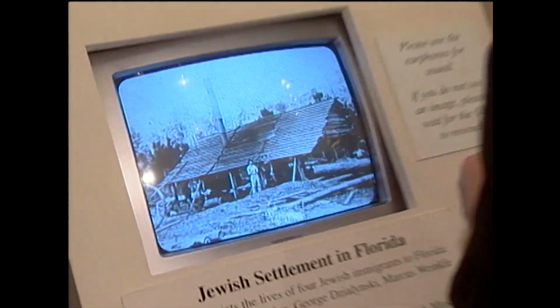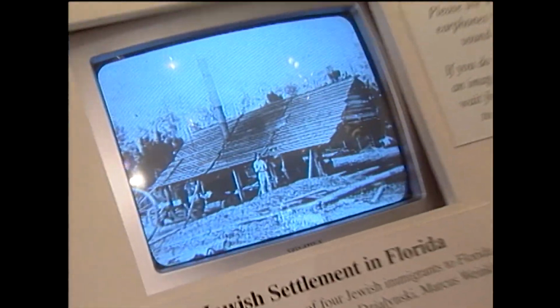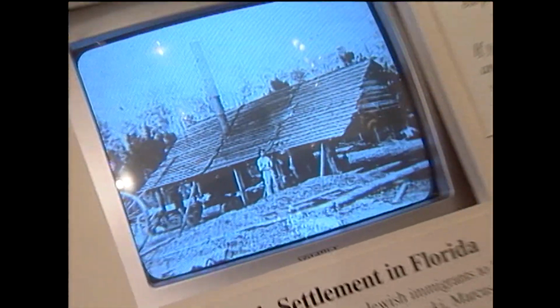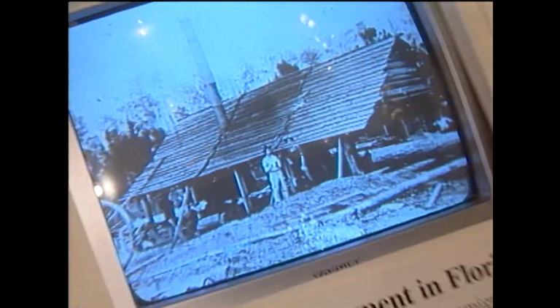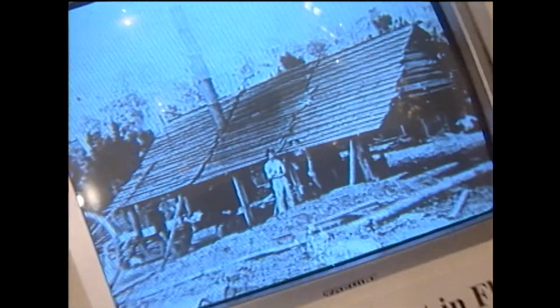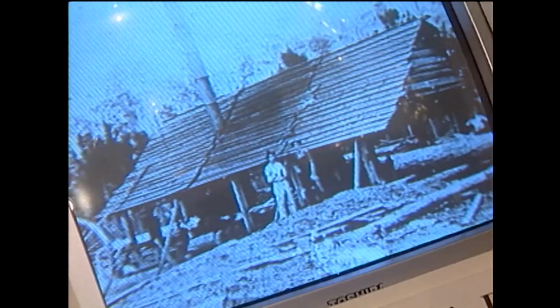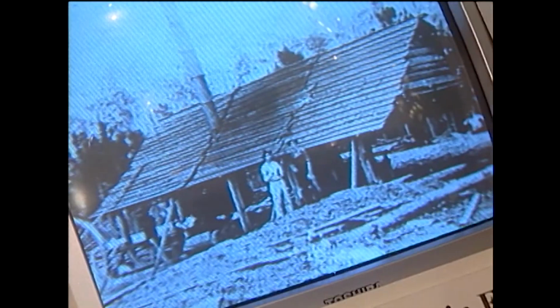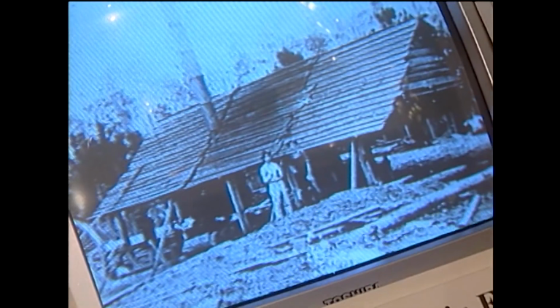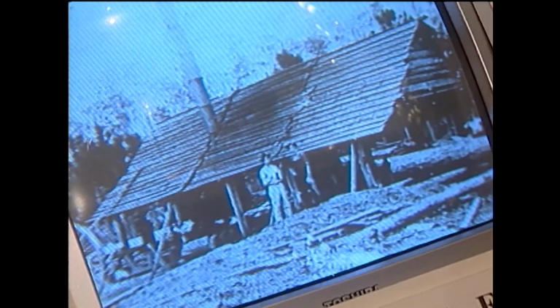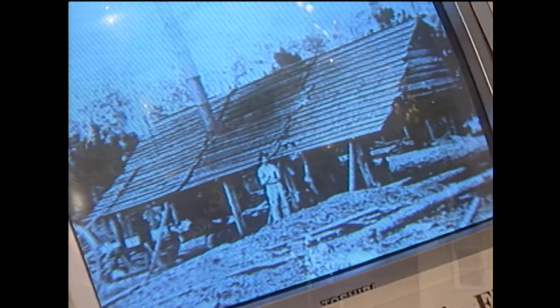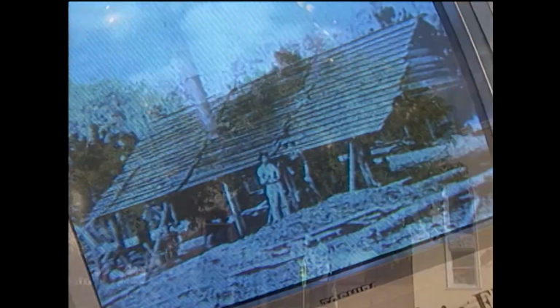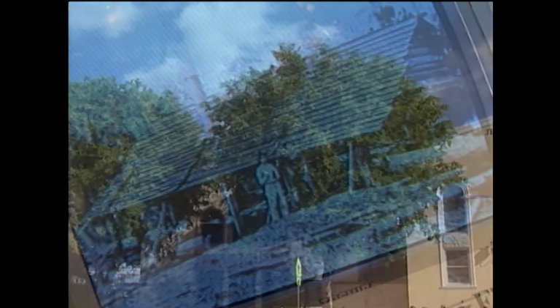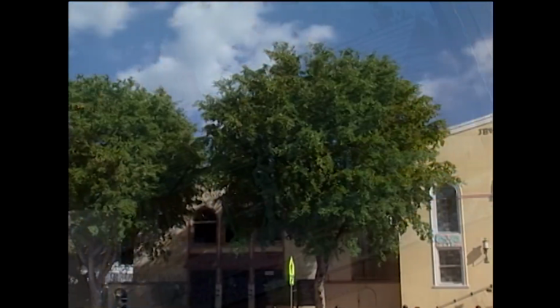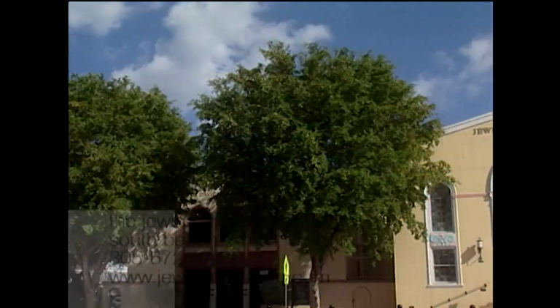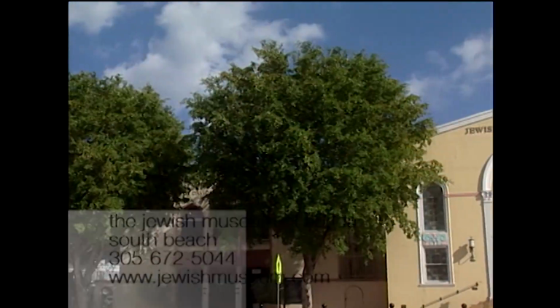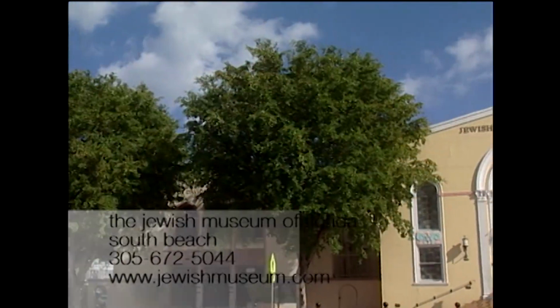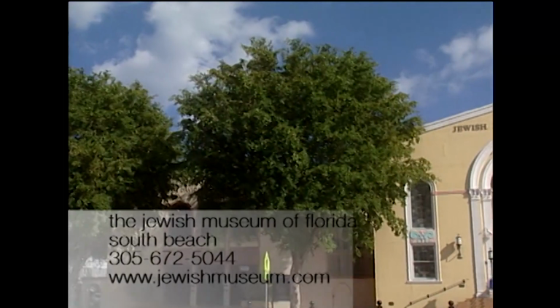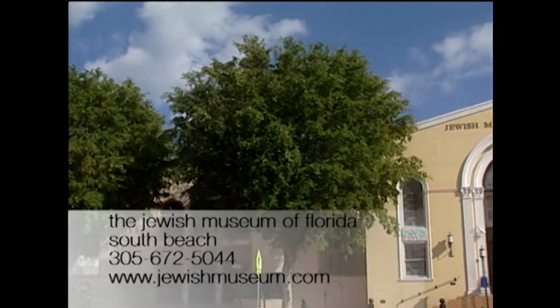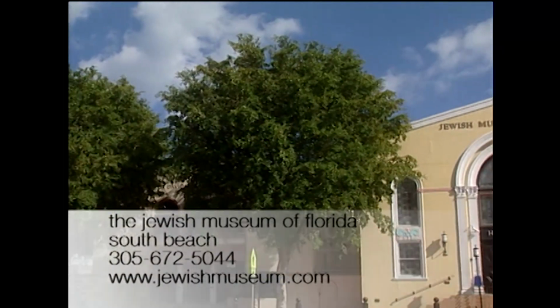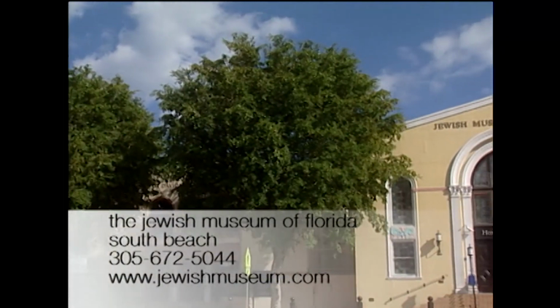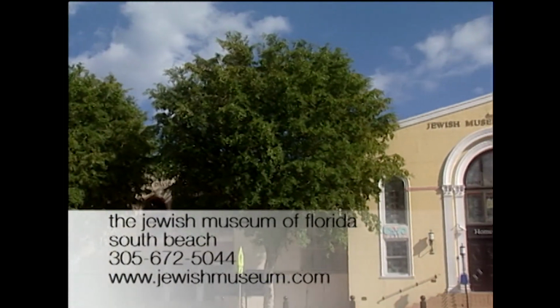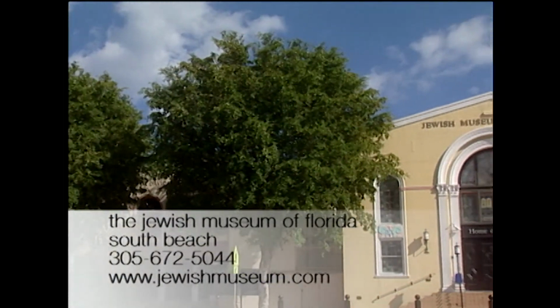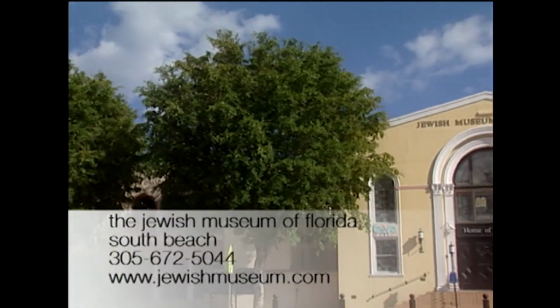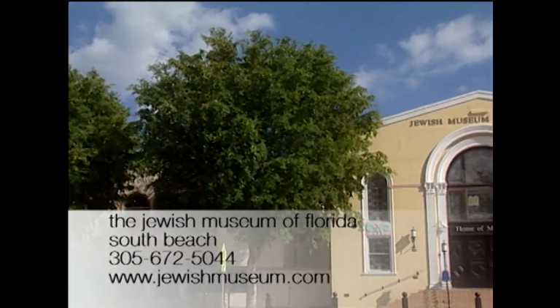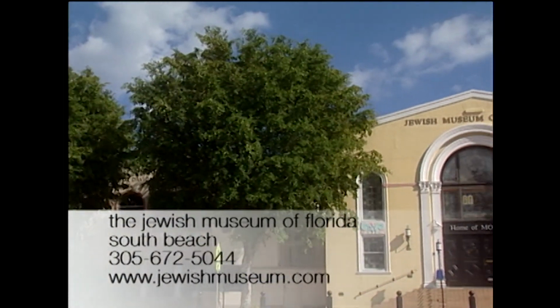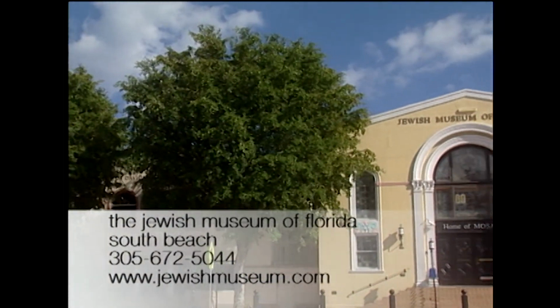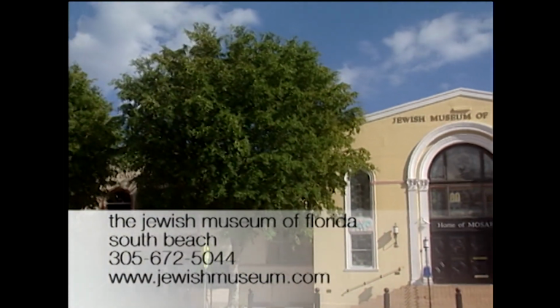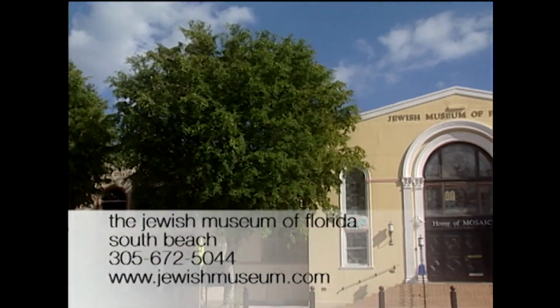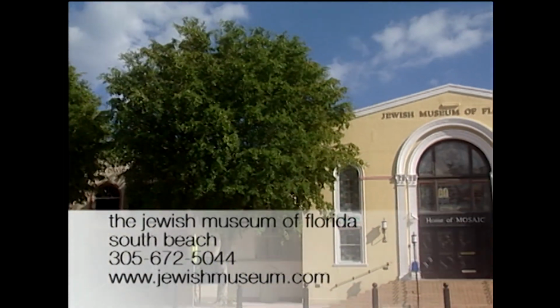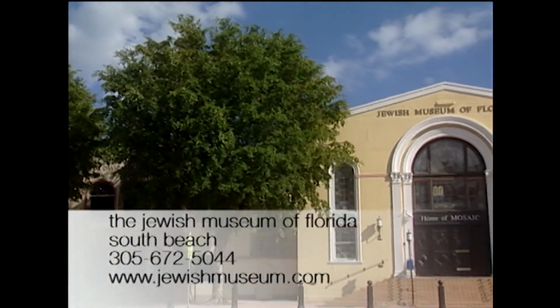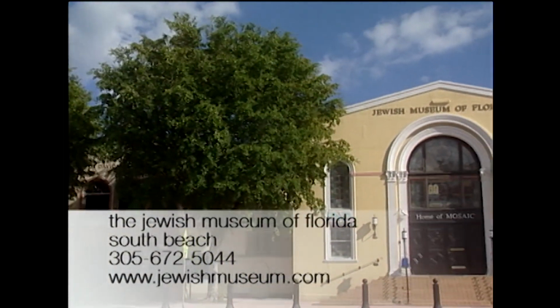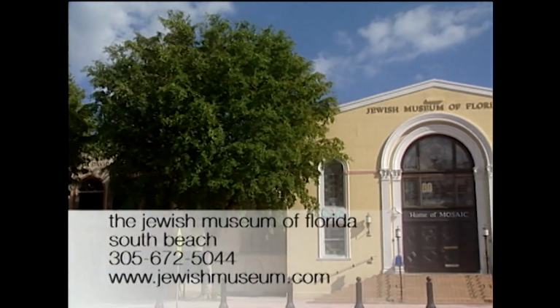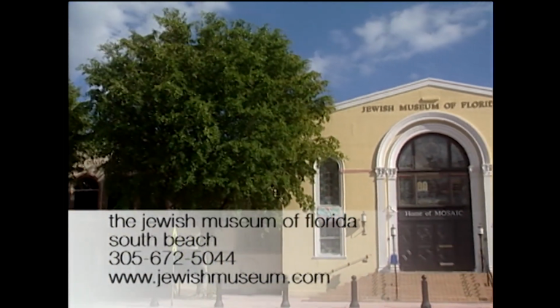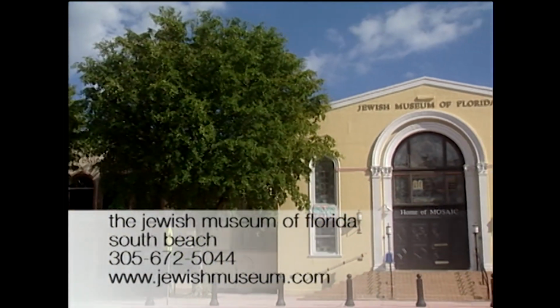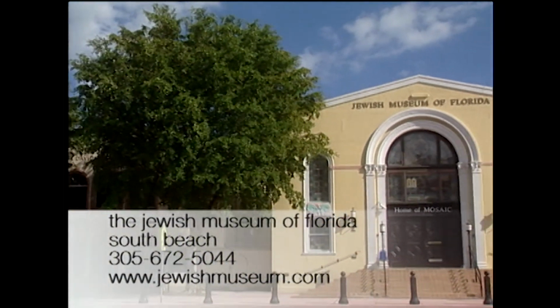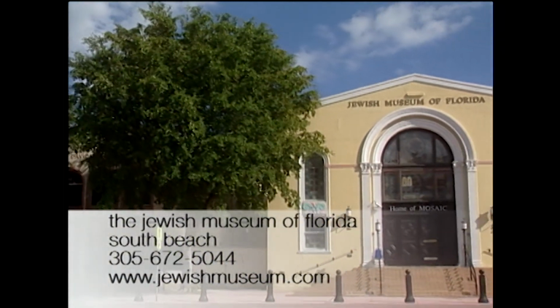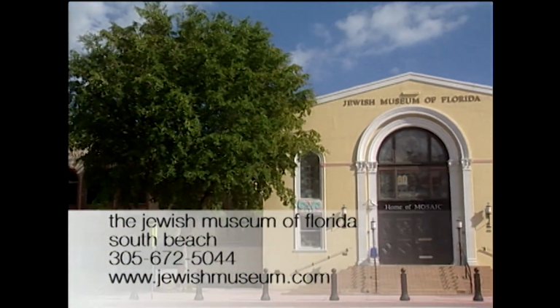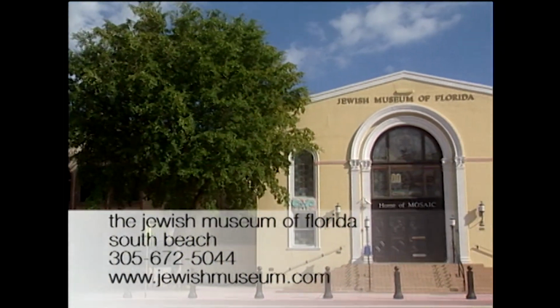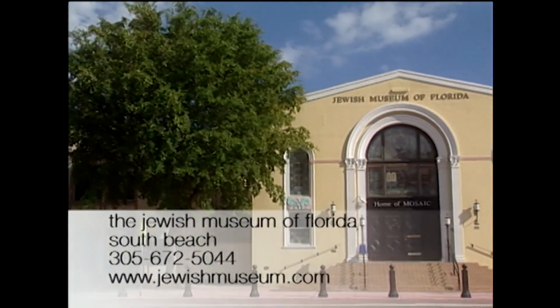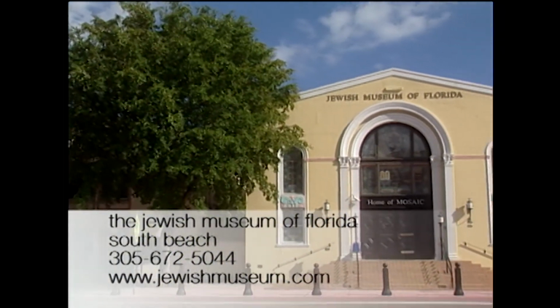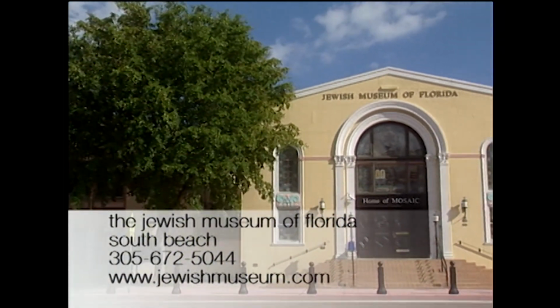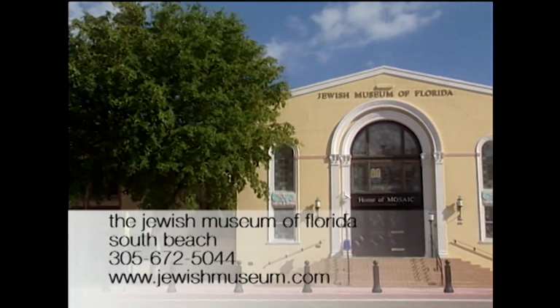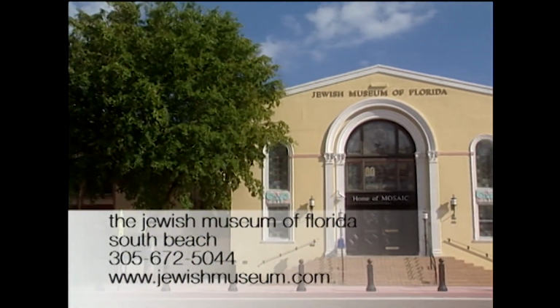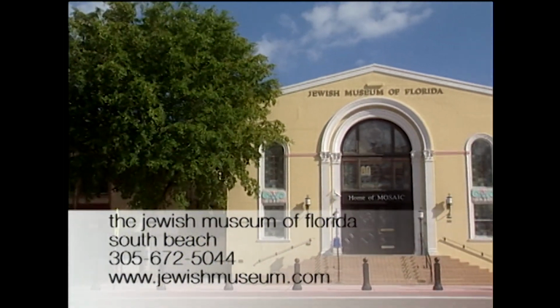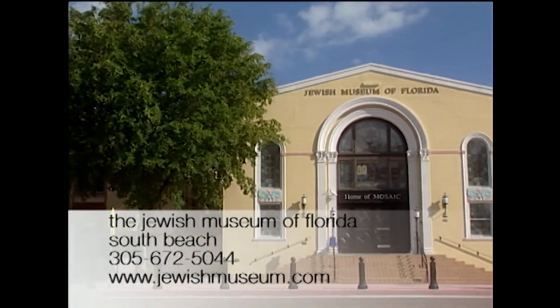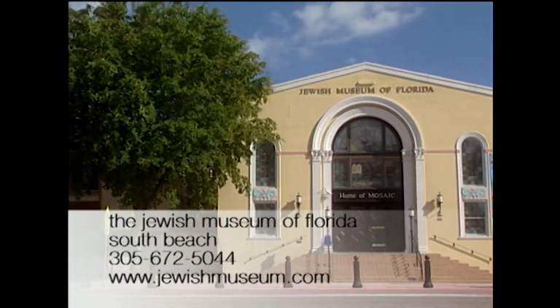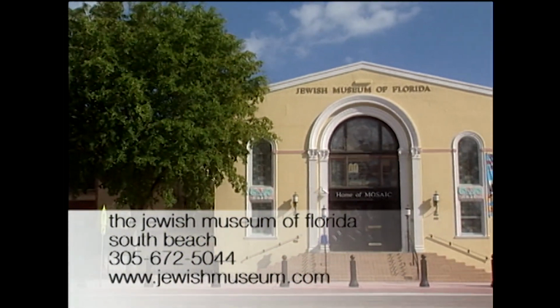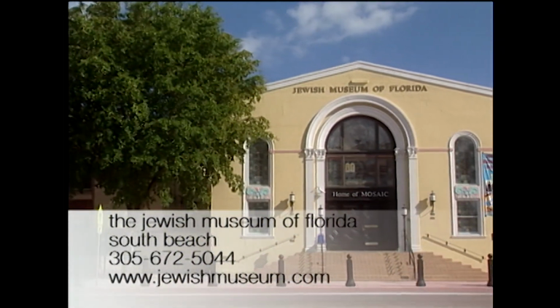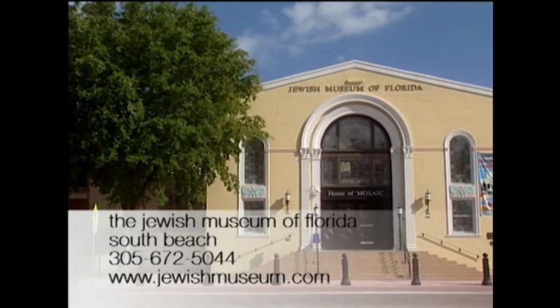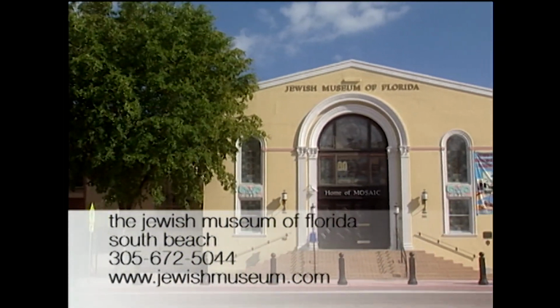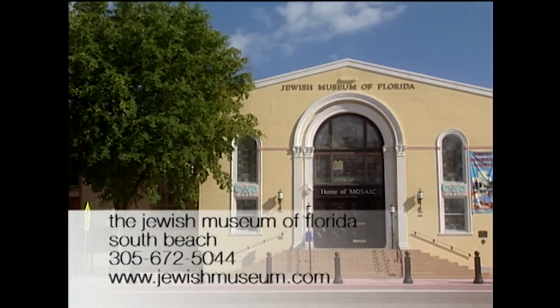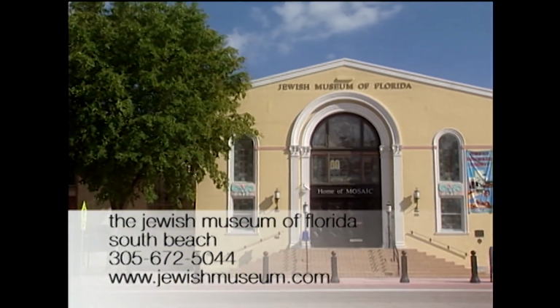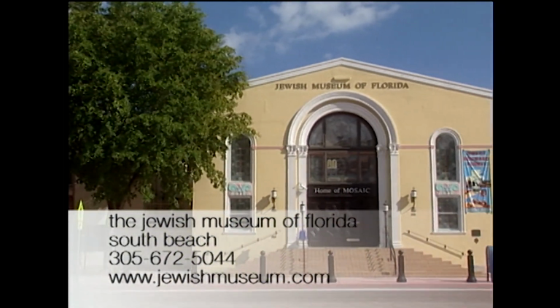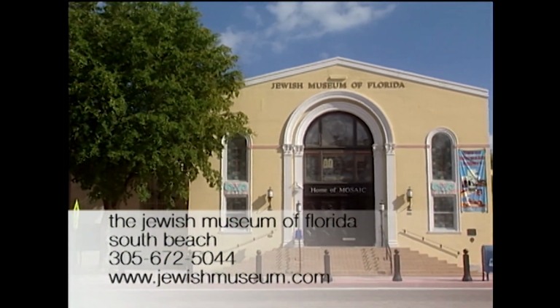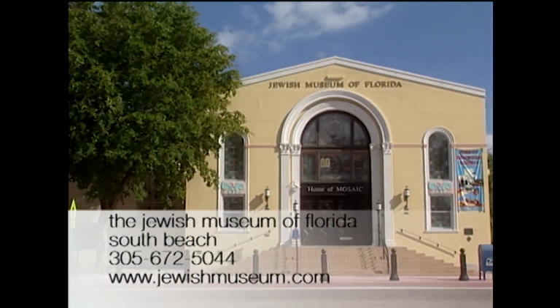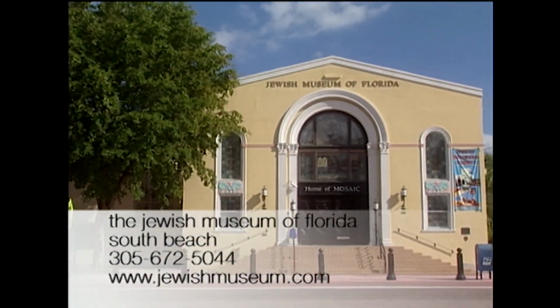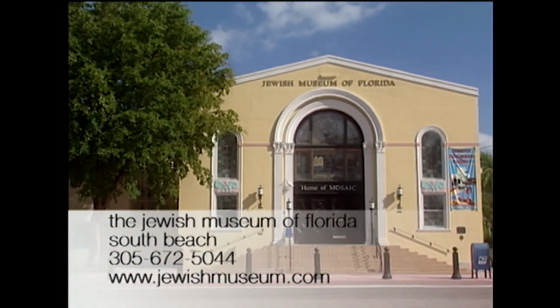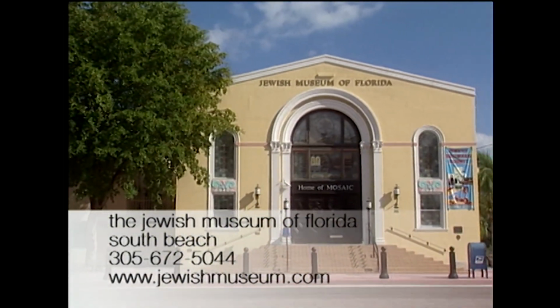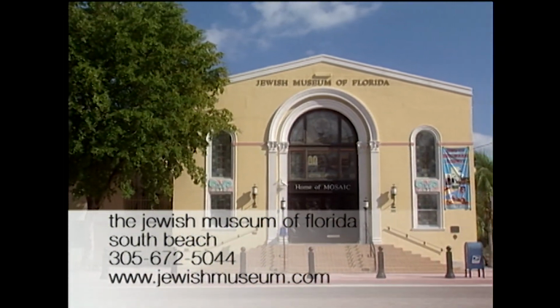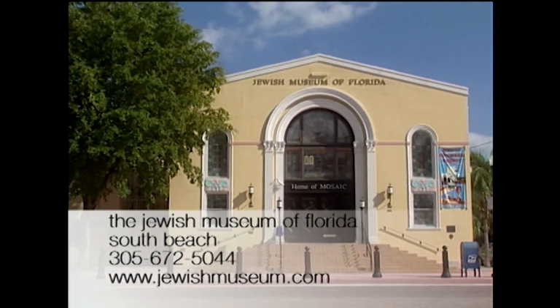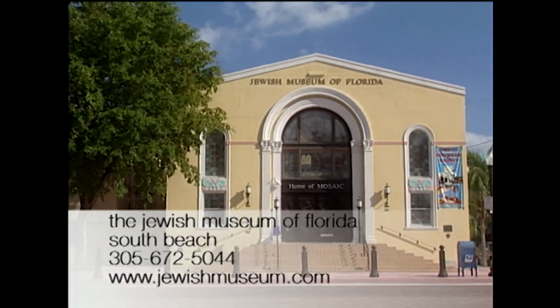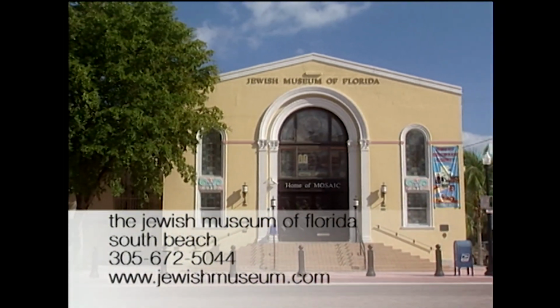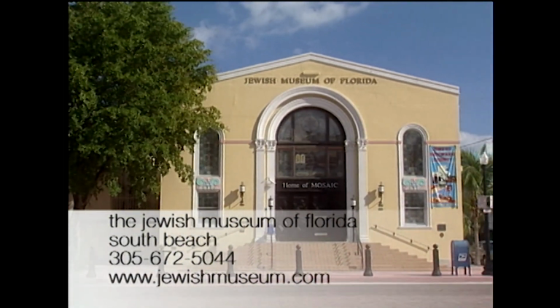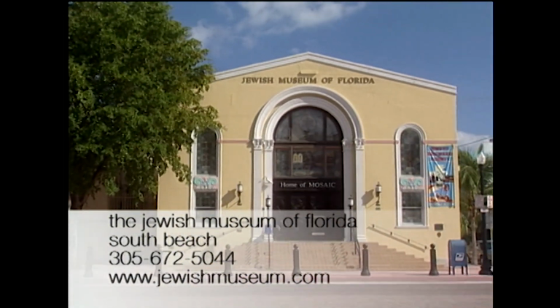You can visit the Jewish Museum of Florida Tuesday through Sunday from 10 to 5. The museum is closed on all Jewish holidays.